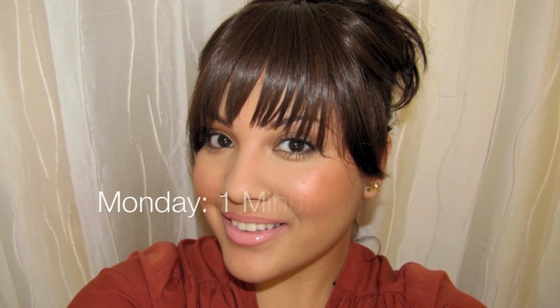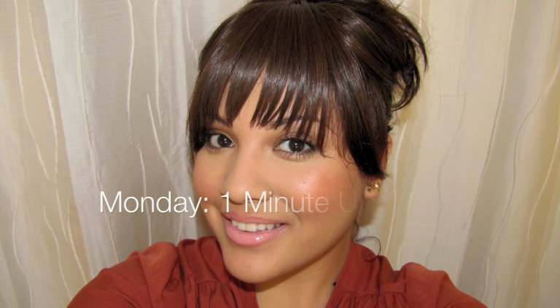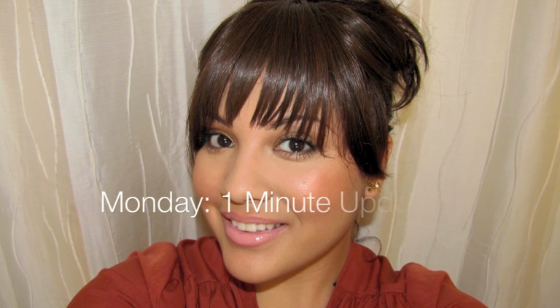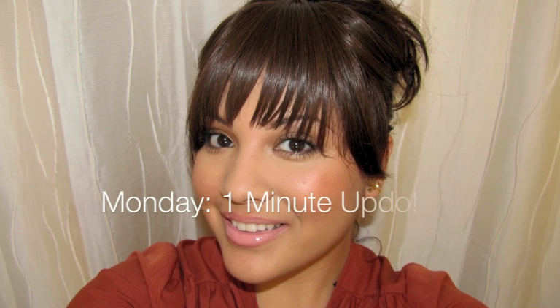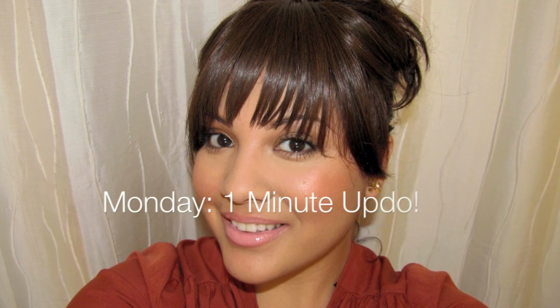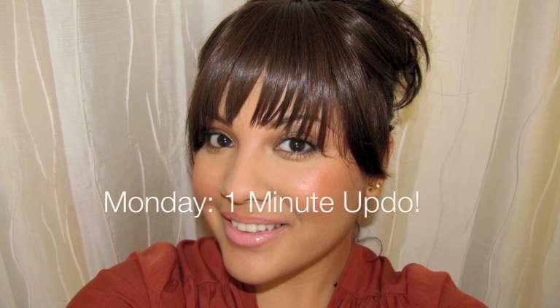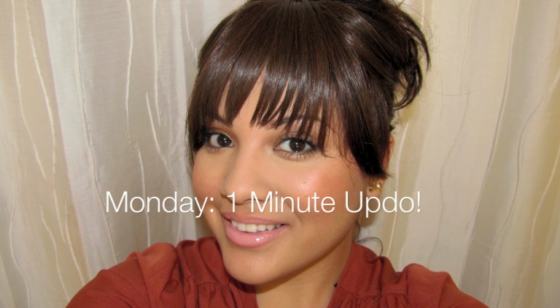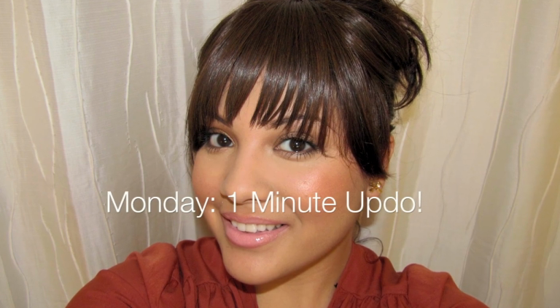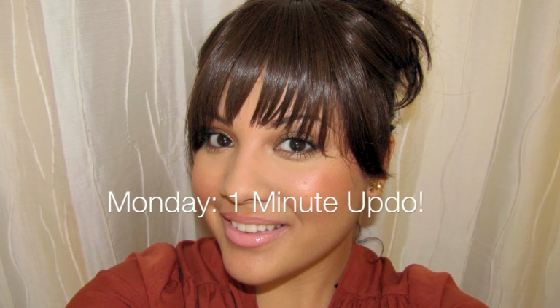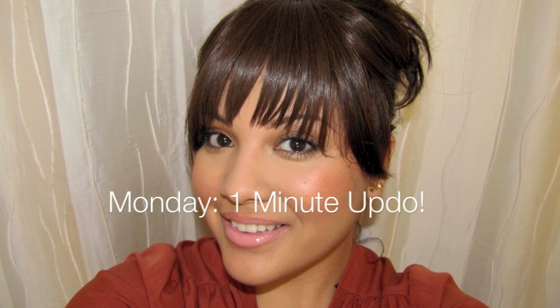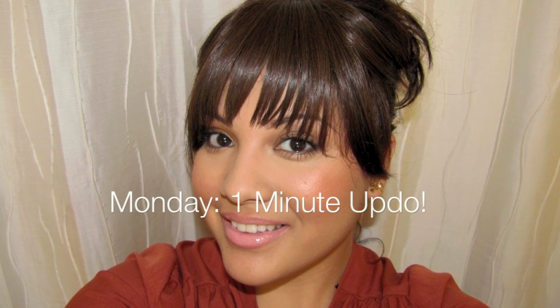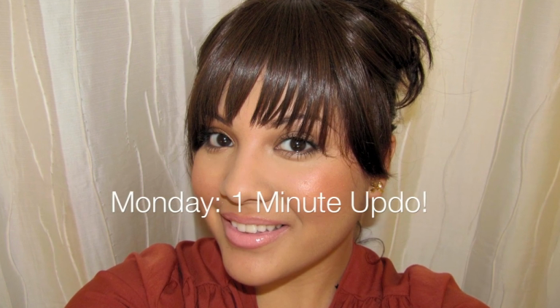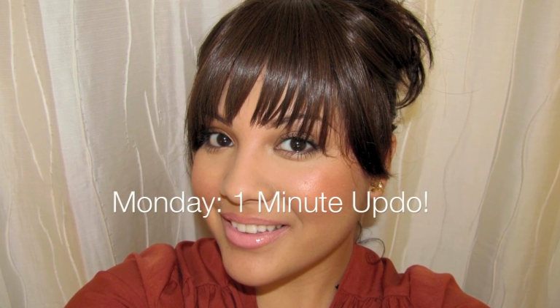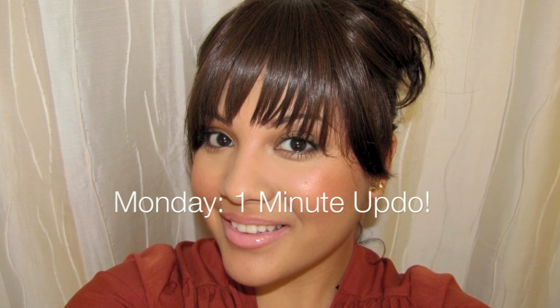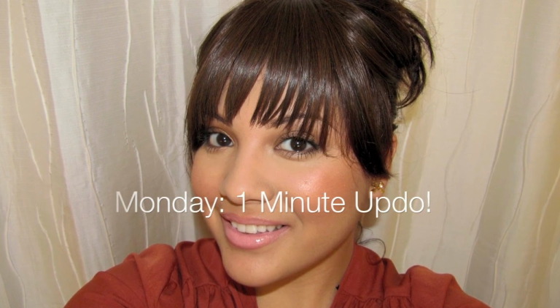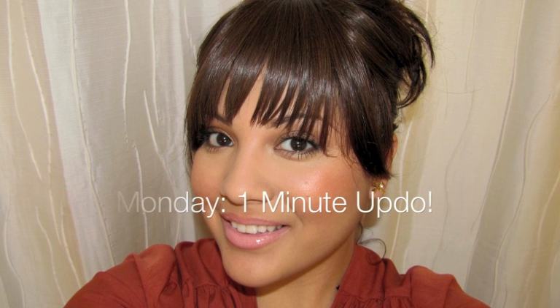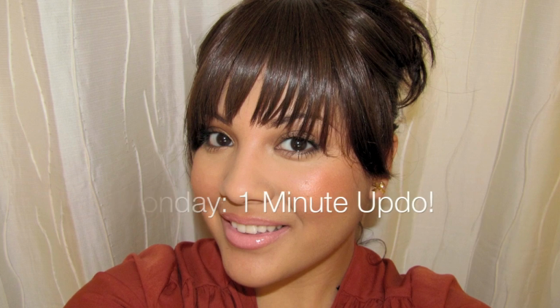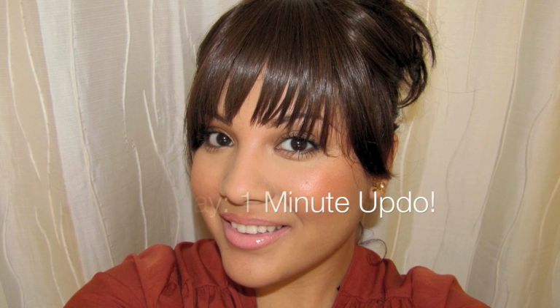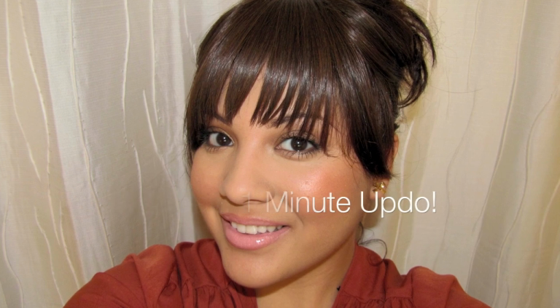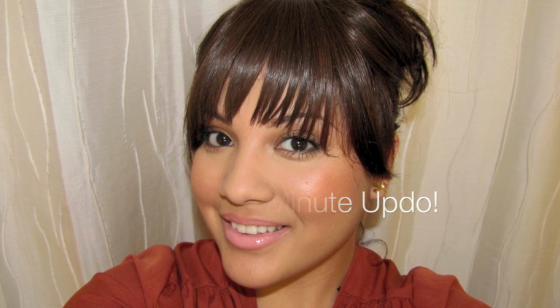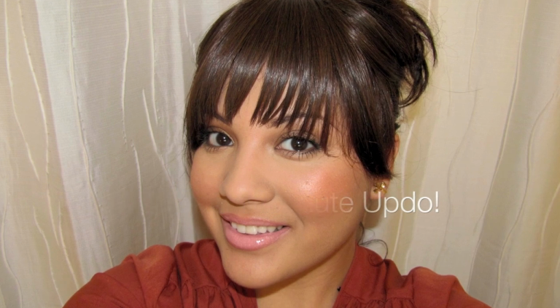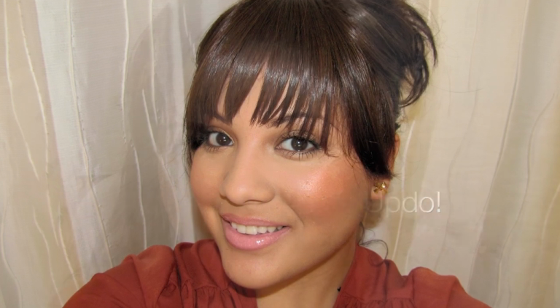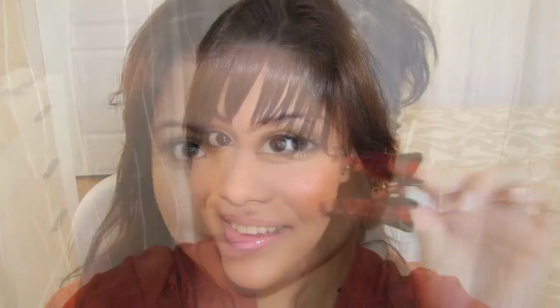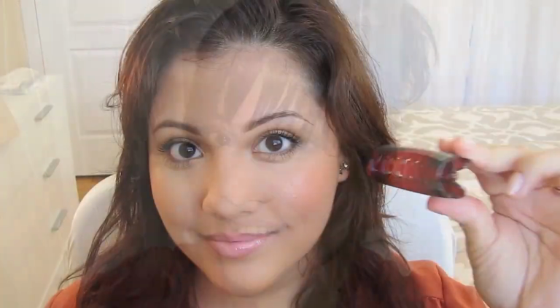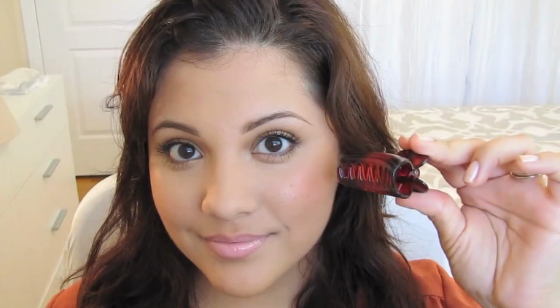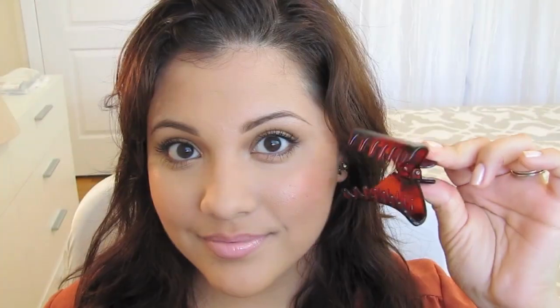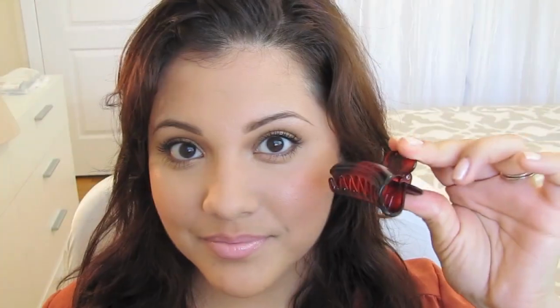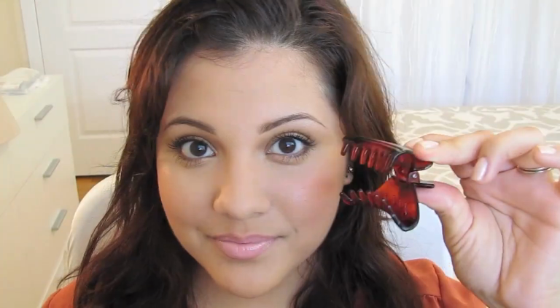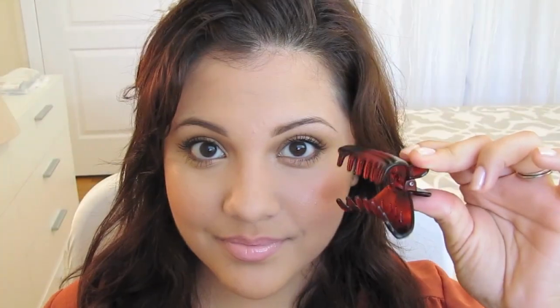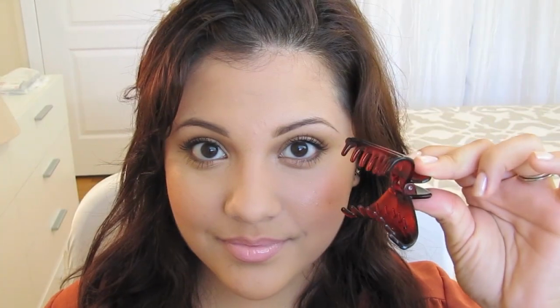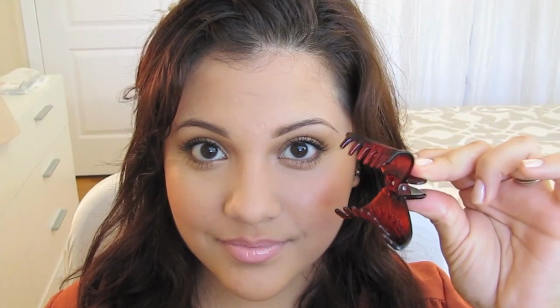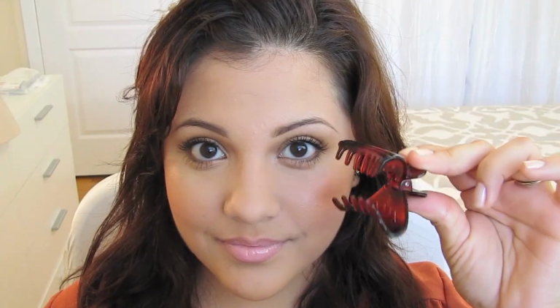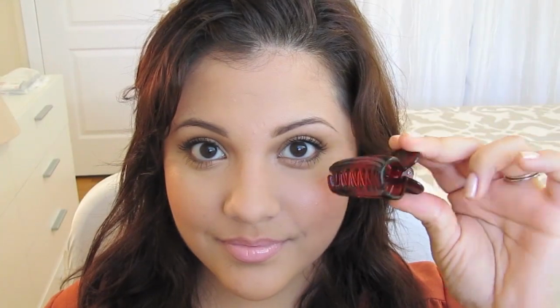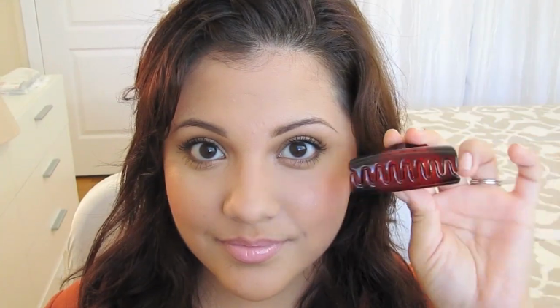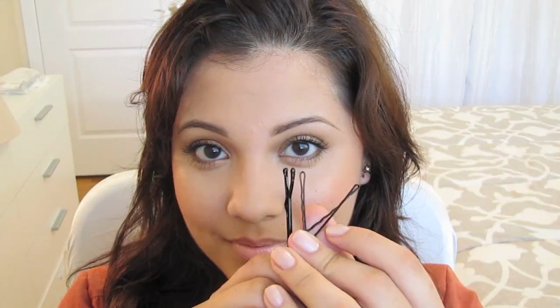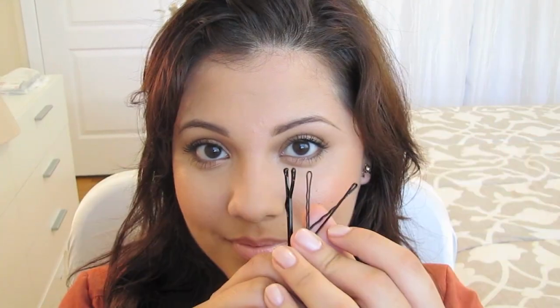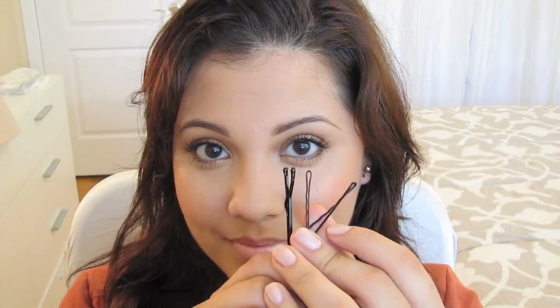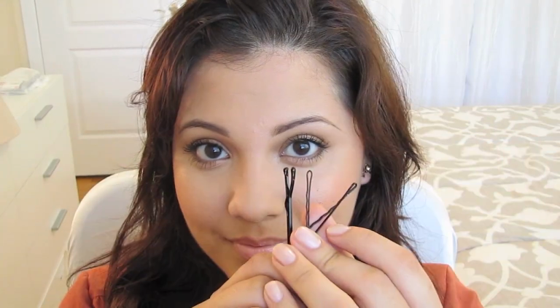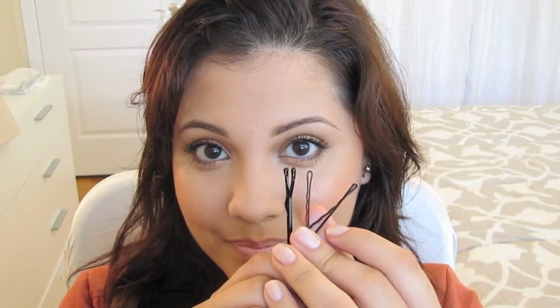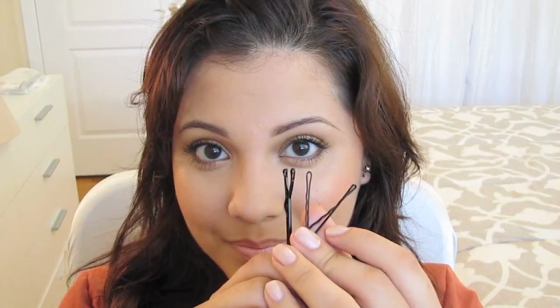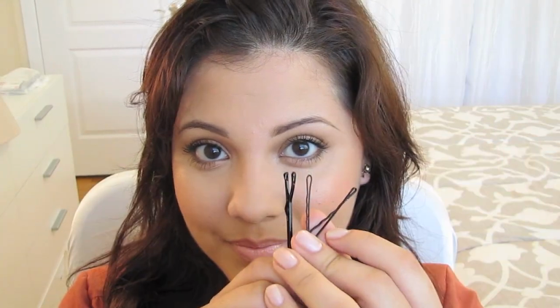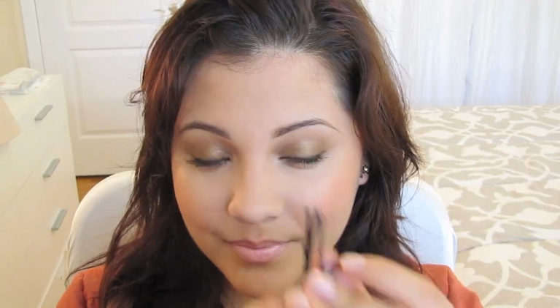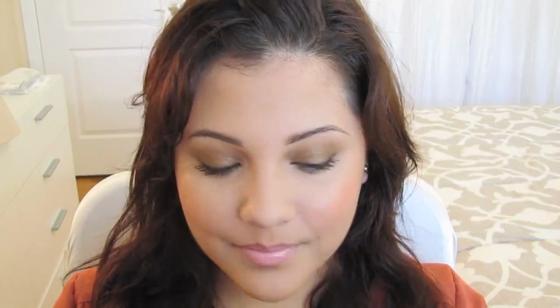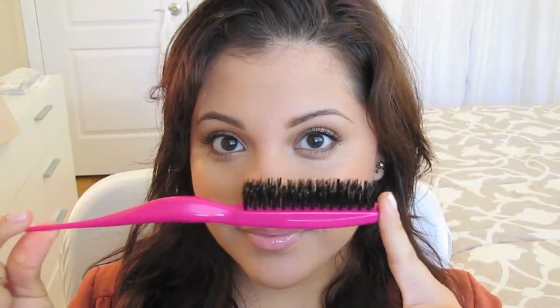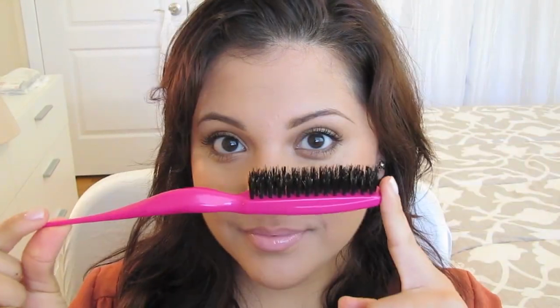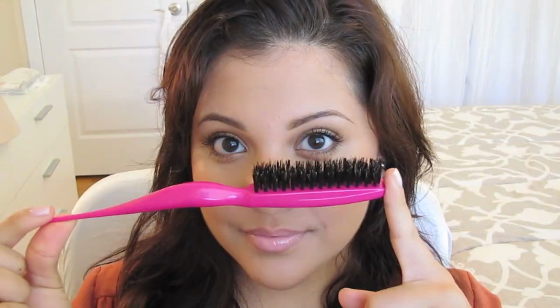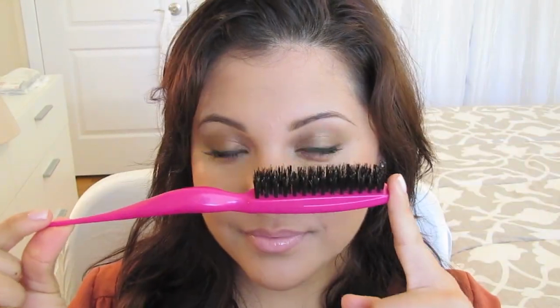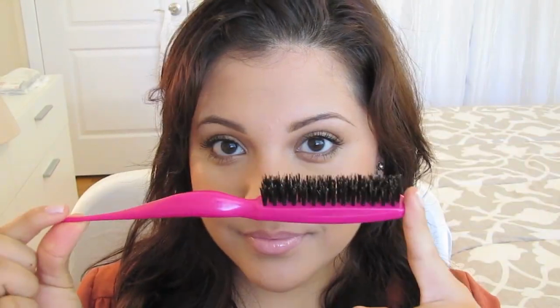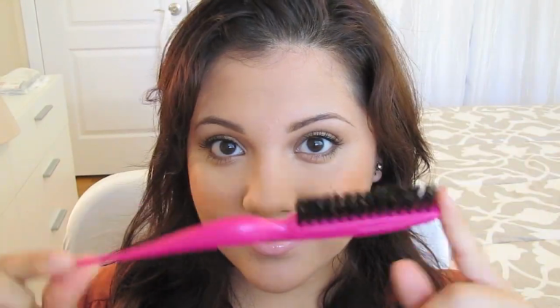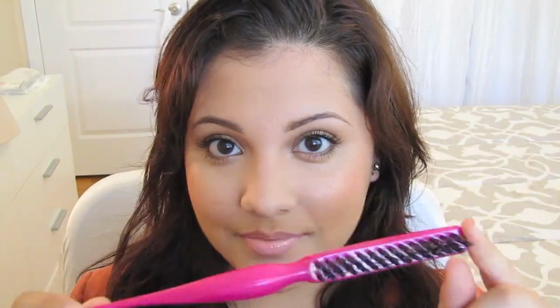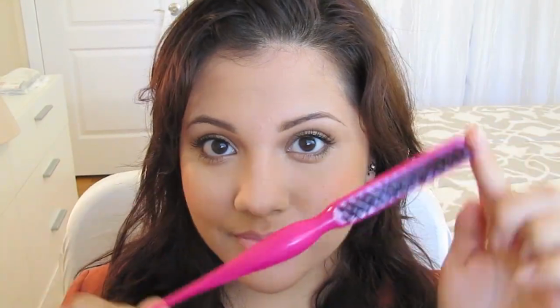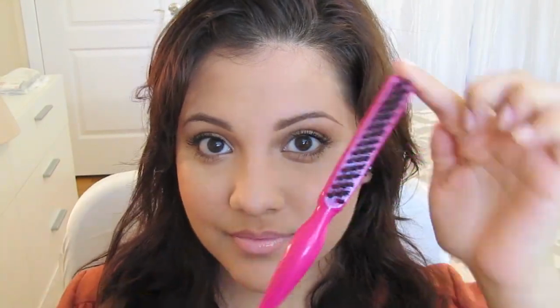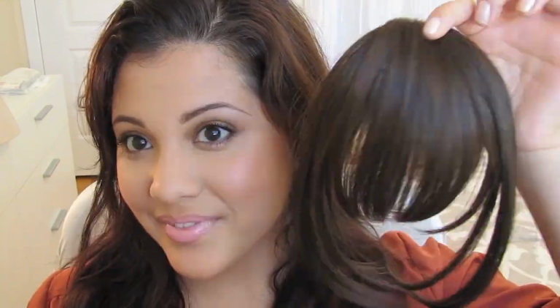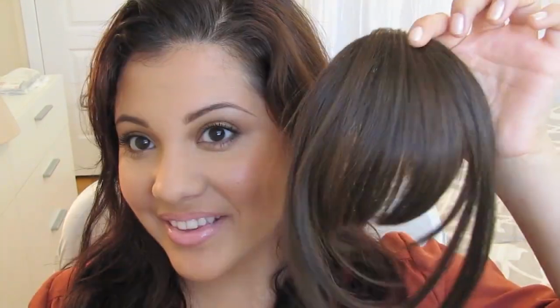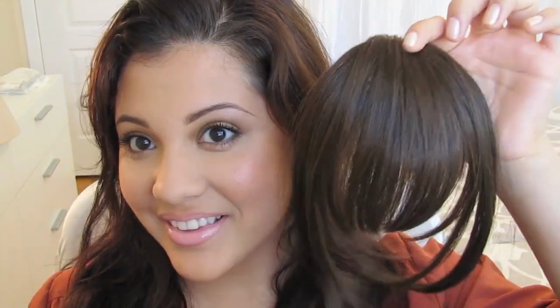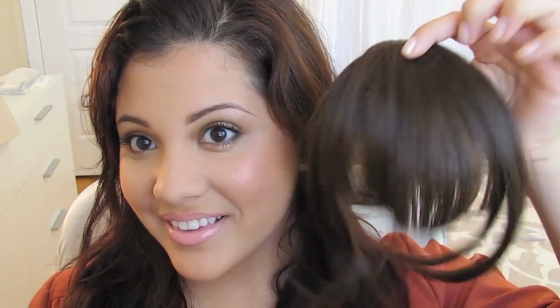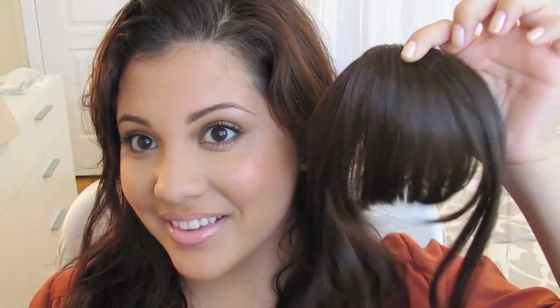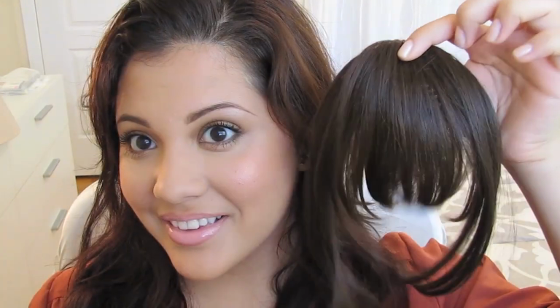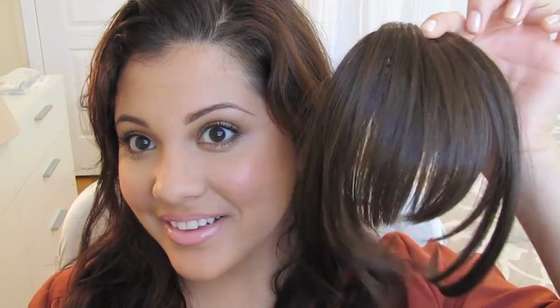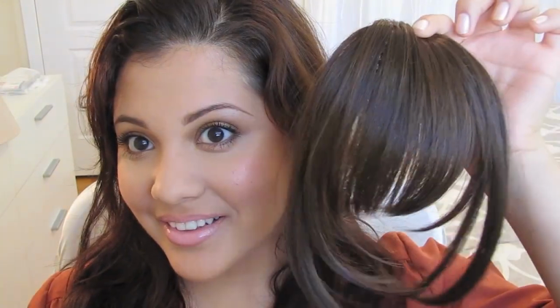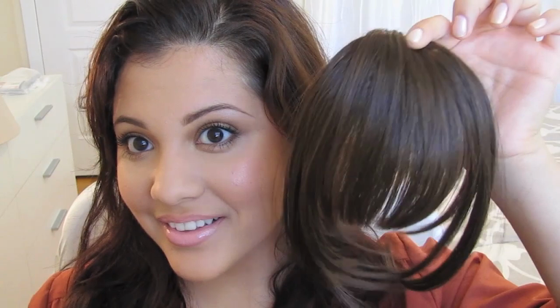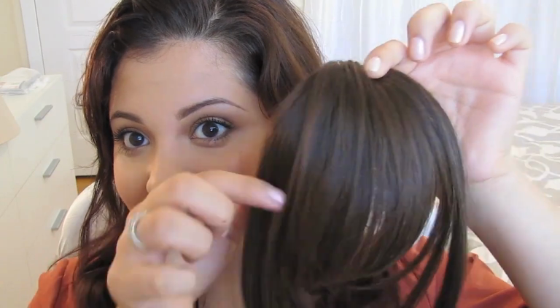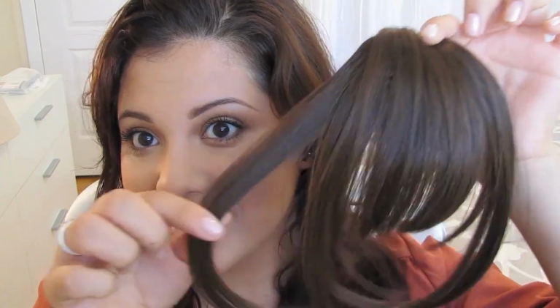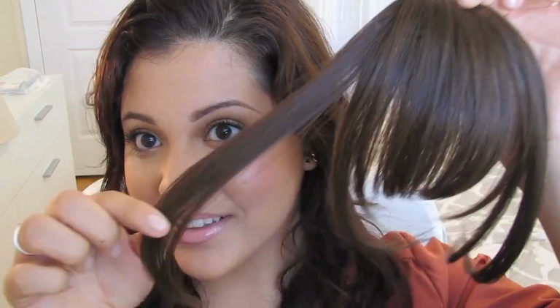Monday 1-Minute Up-Do. You are going to need a clip, bobby pins, a brush, and clip-on bangs.